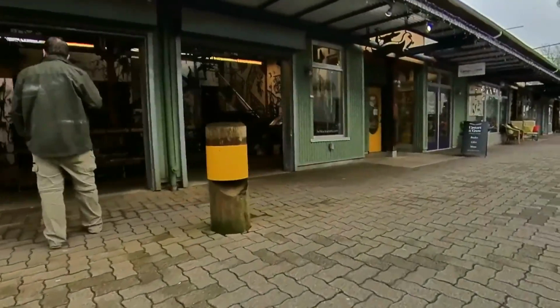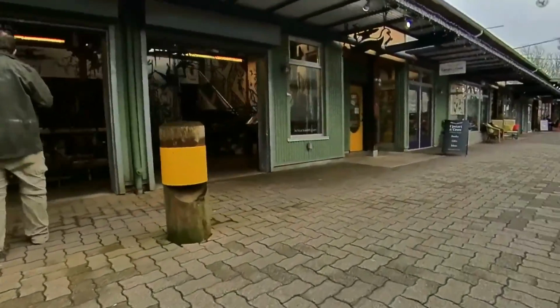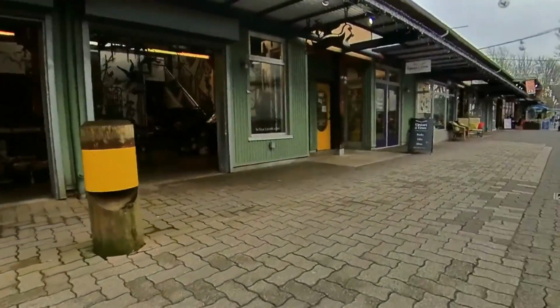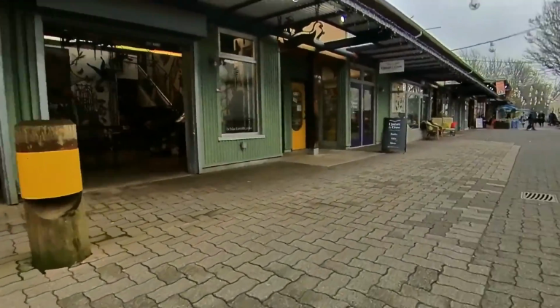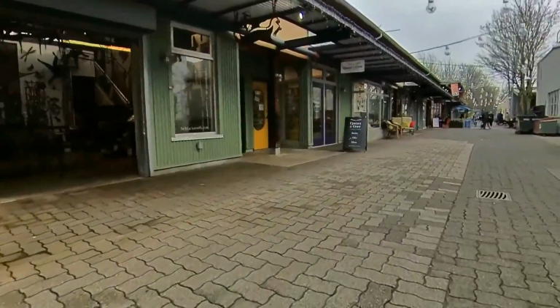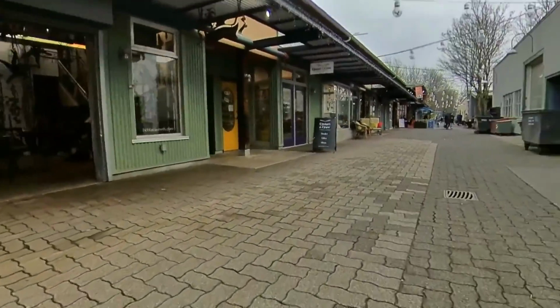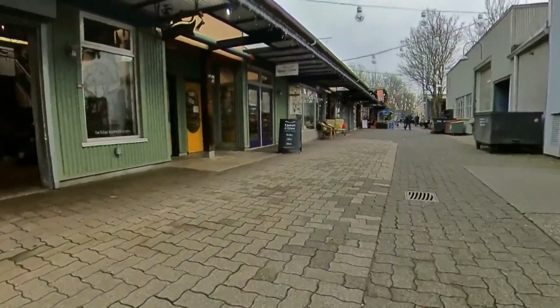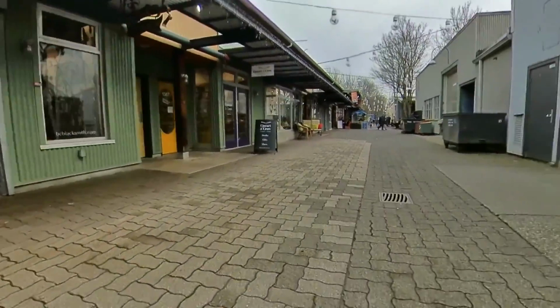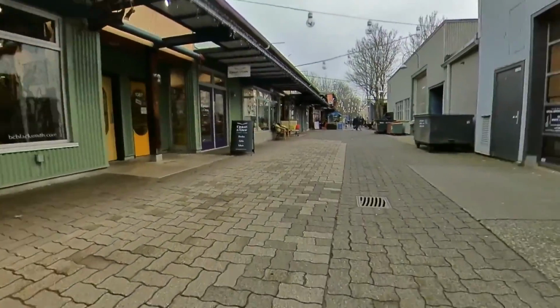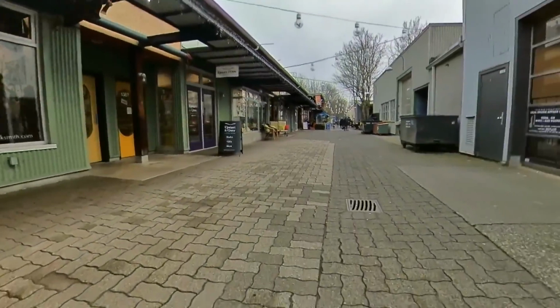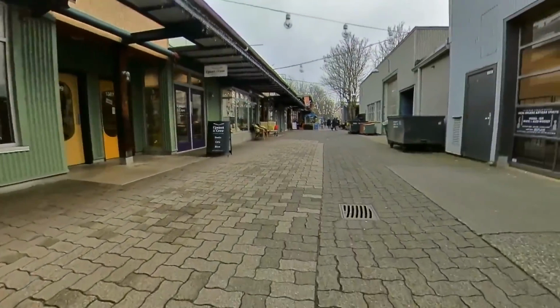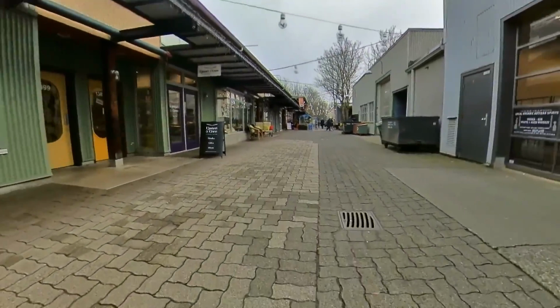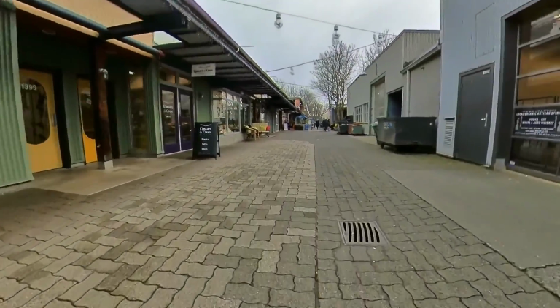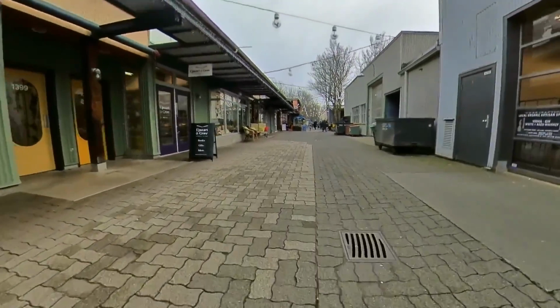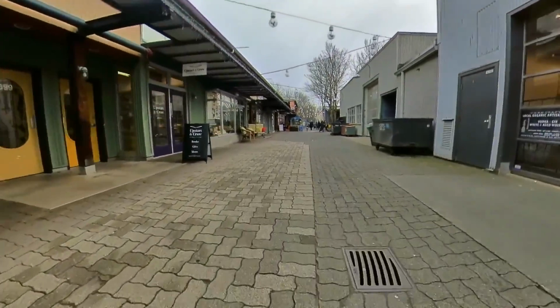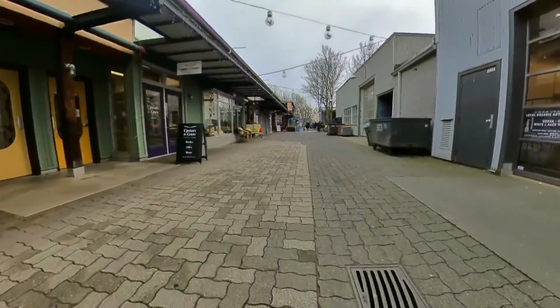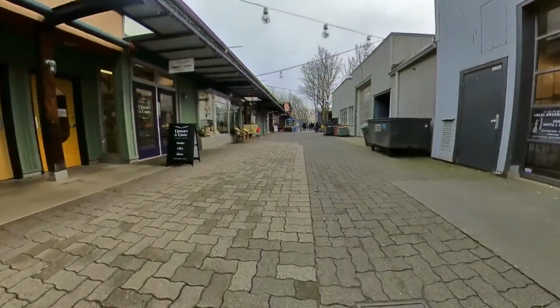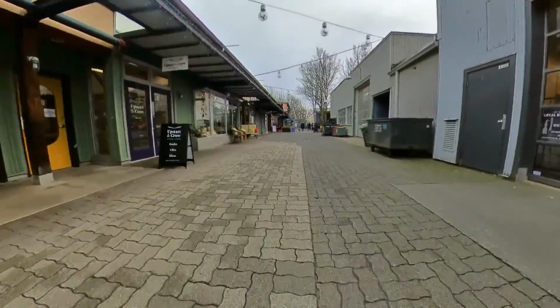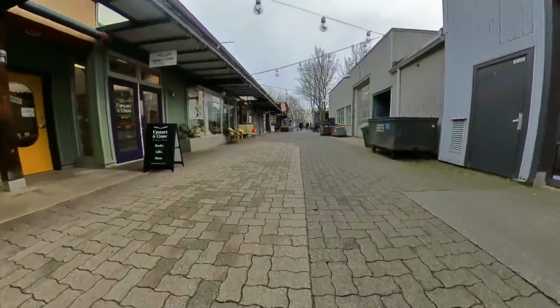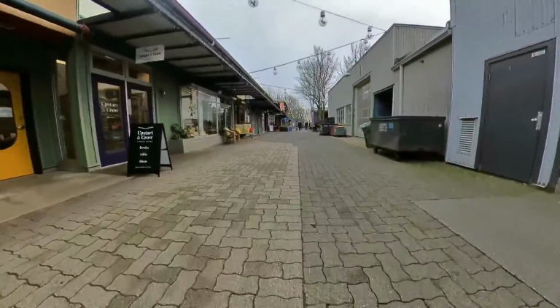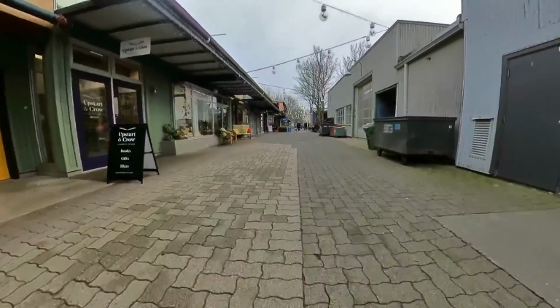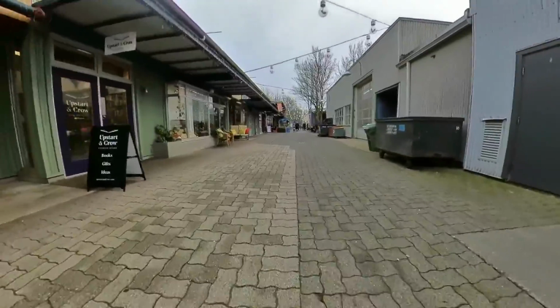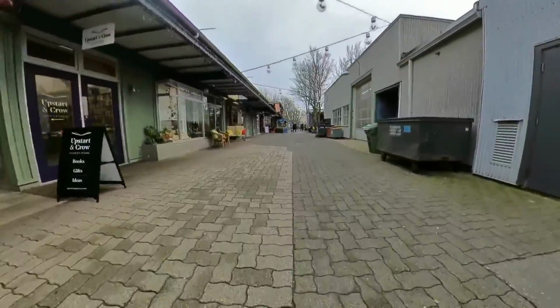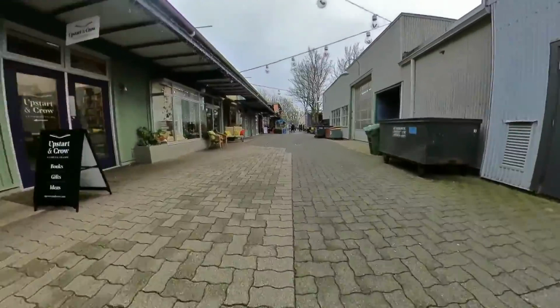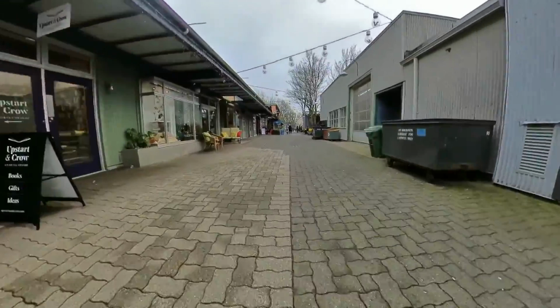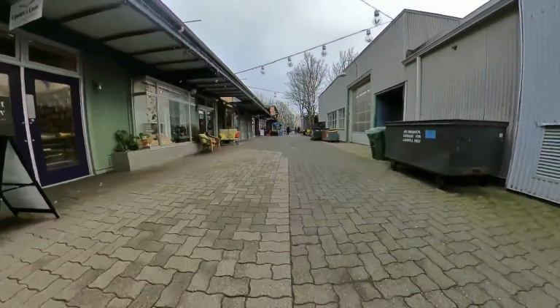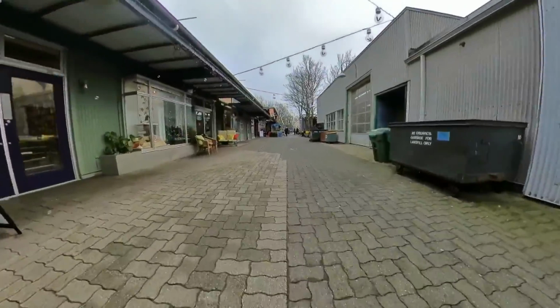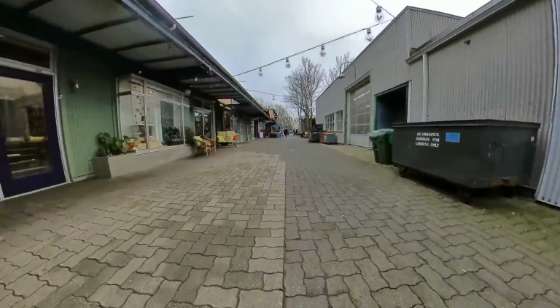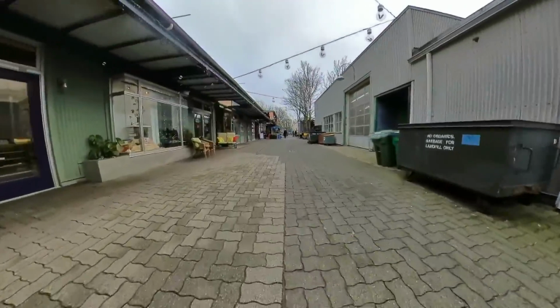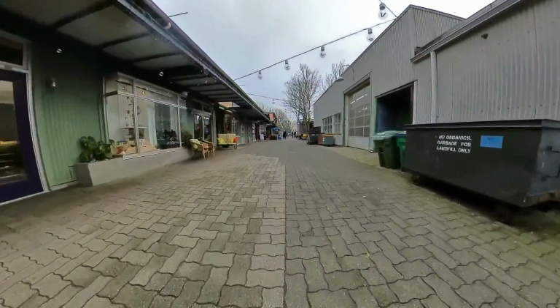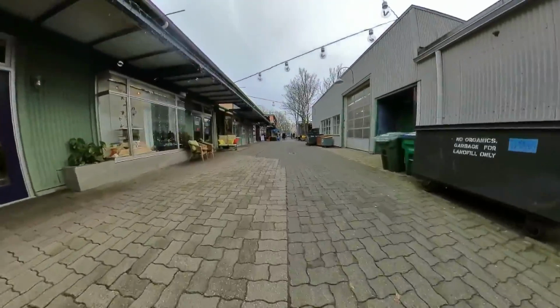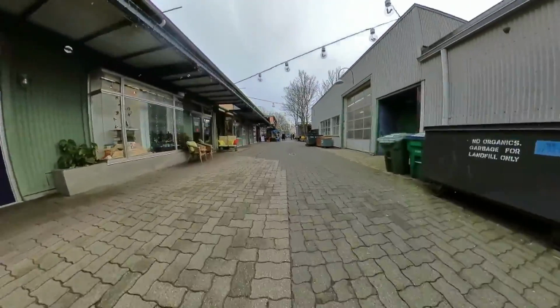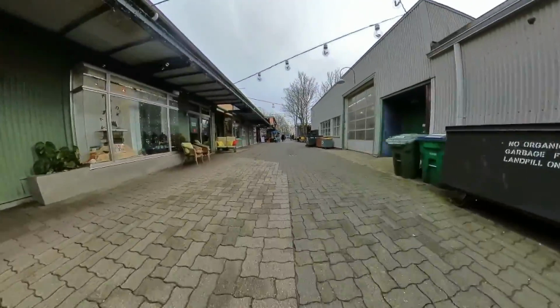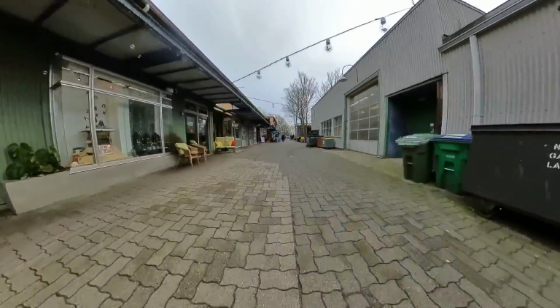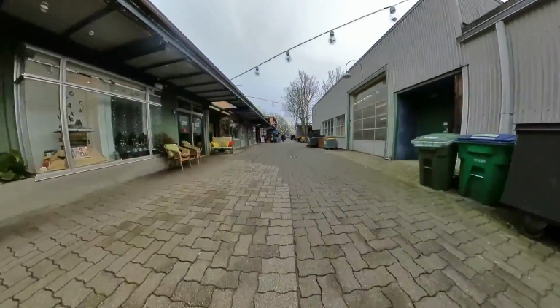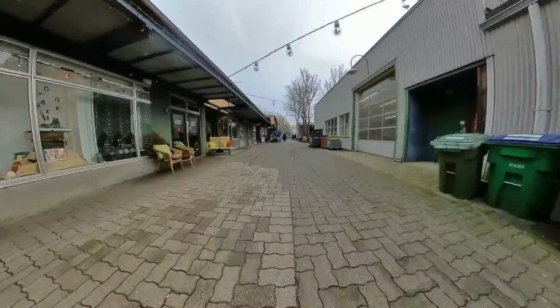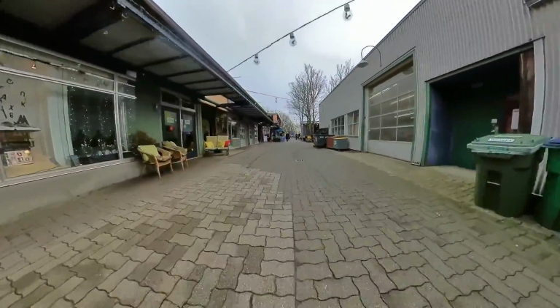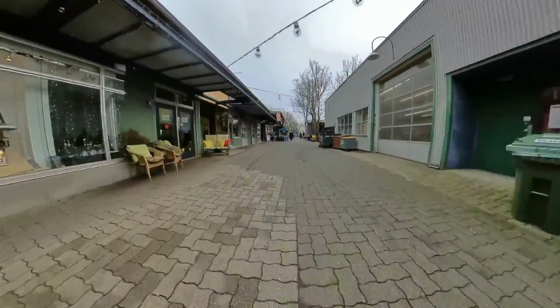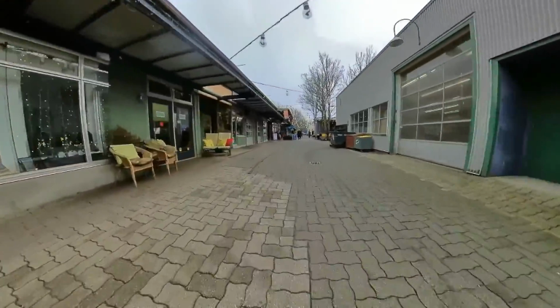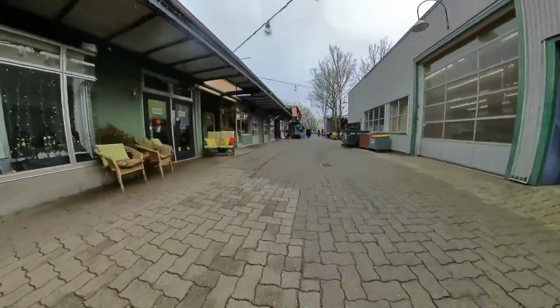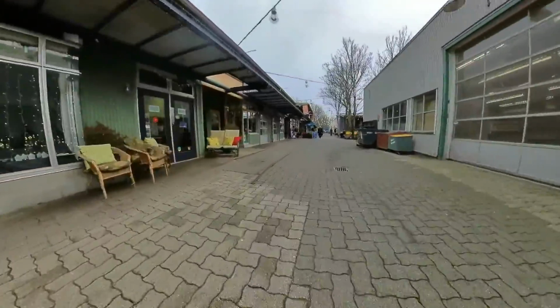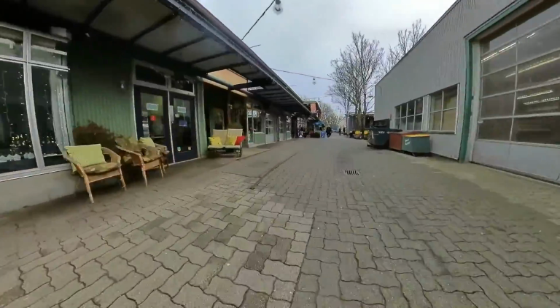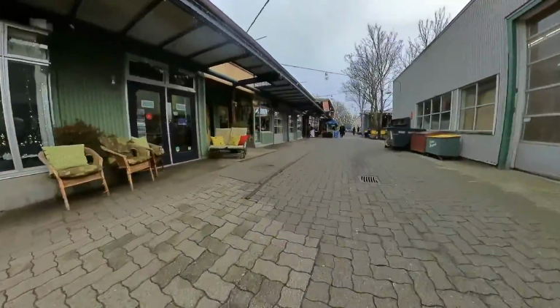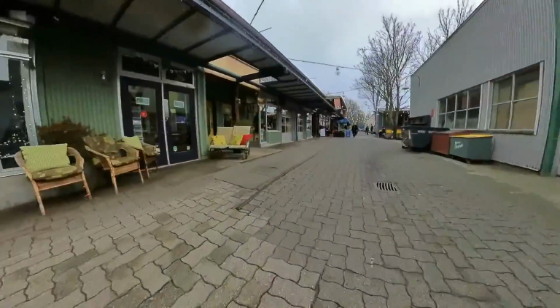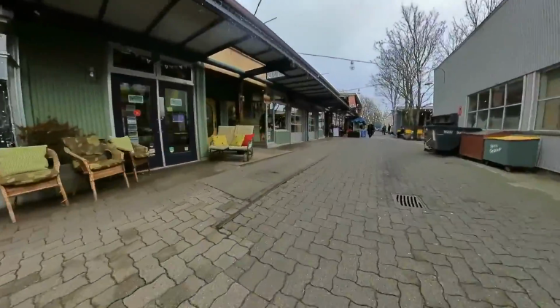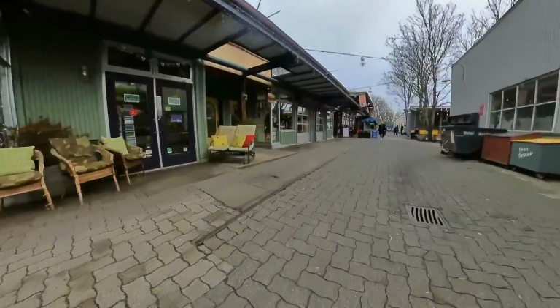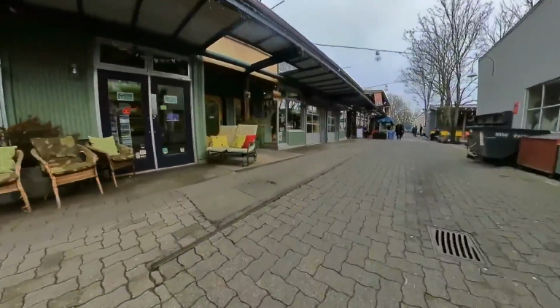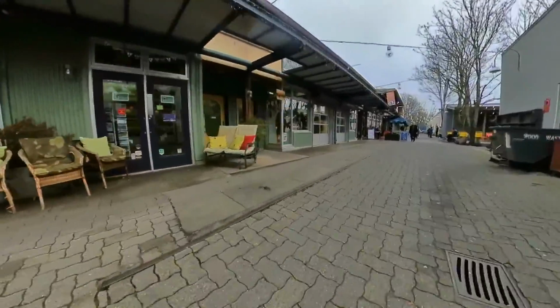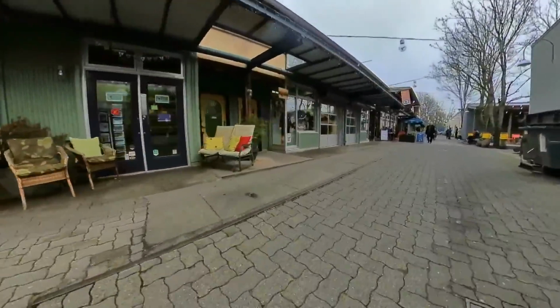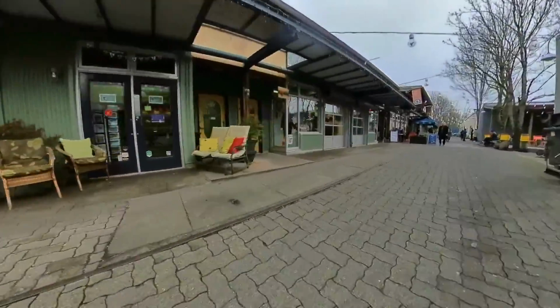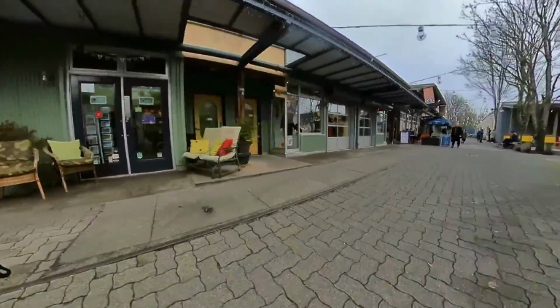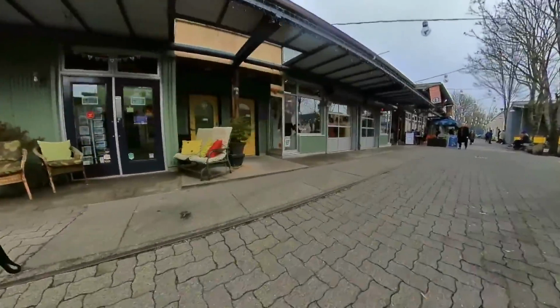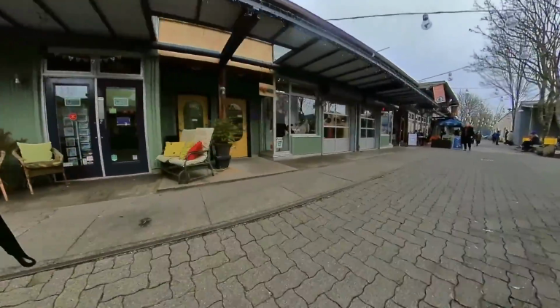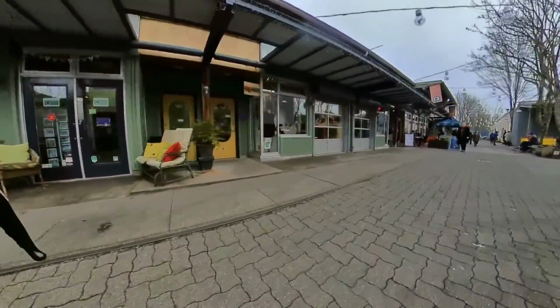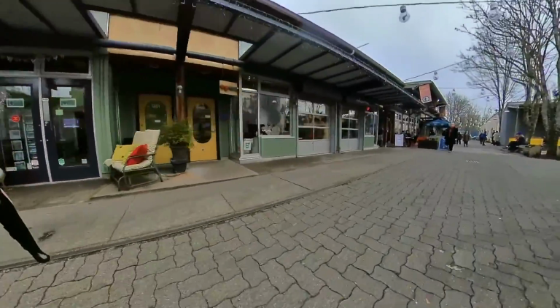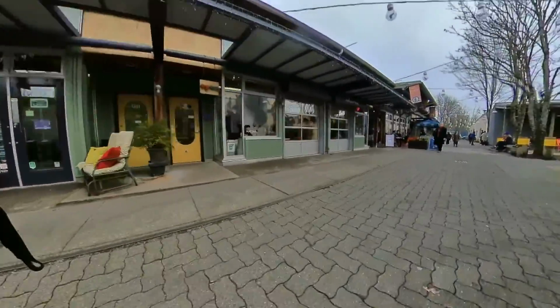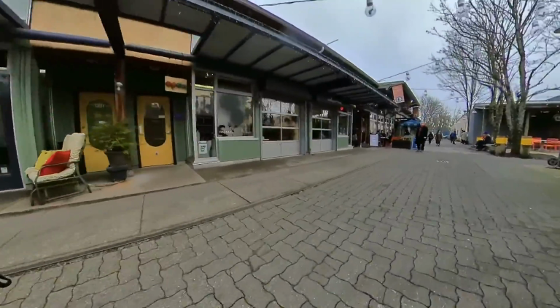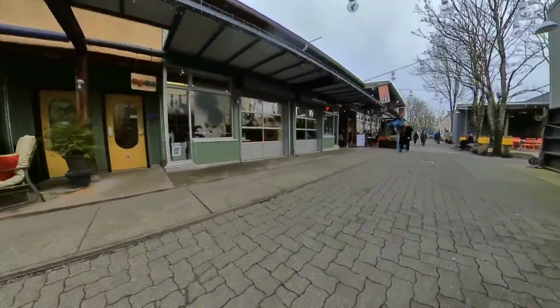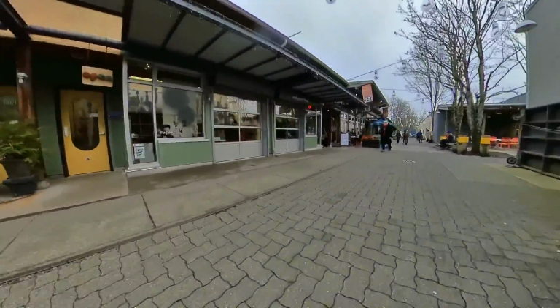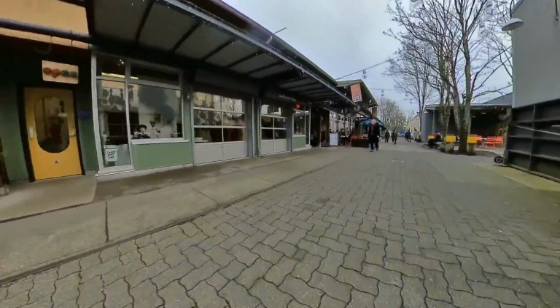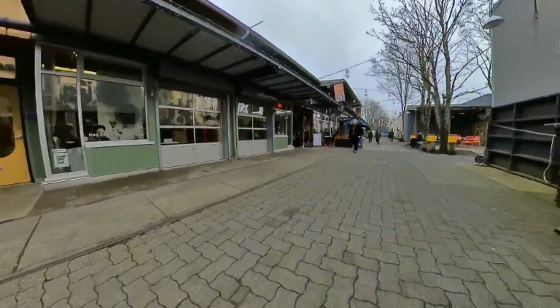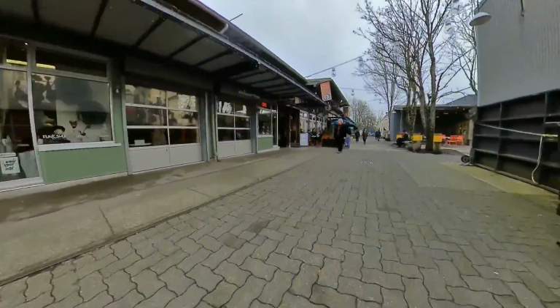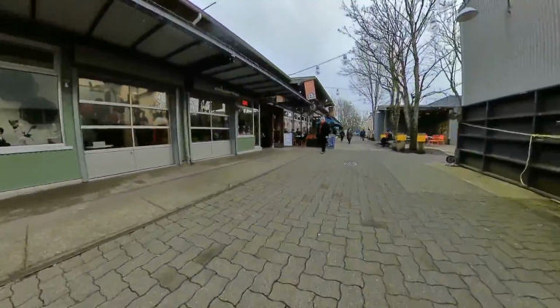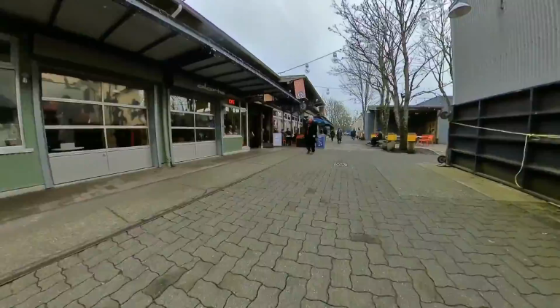With multiple sprays and fountains, the Granville Island Water Park is a Vancouver favorite, open weekends from the Victoria Day Long Weekend.